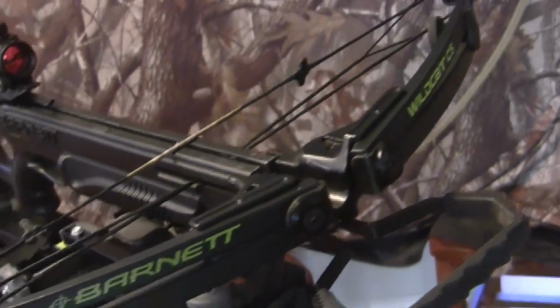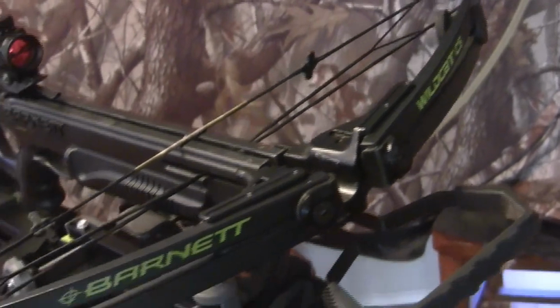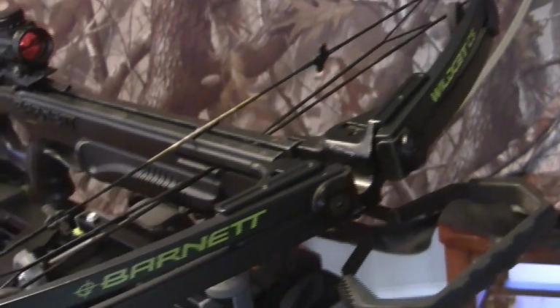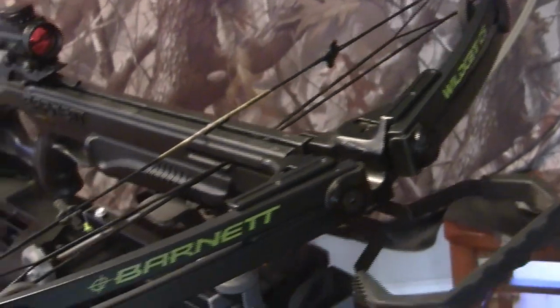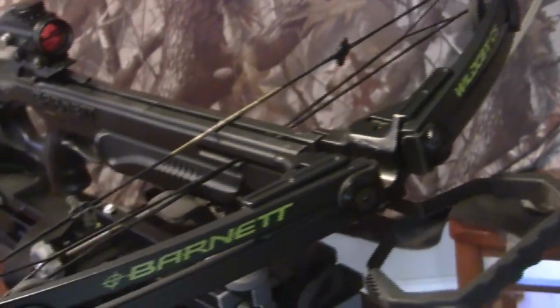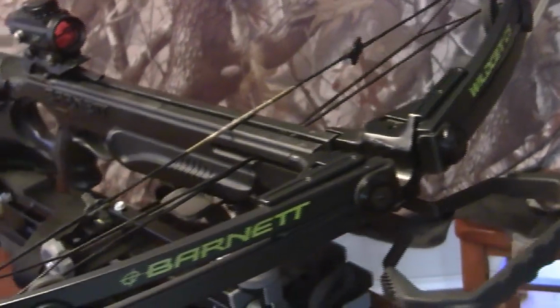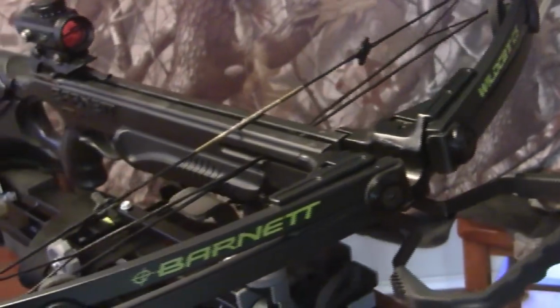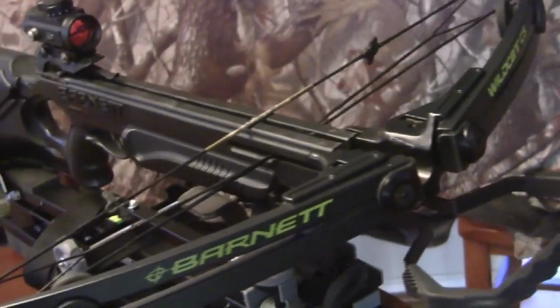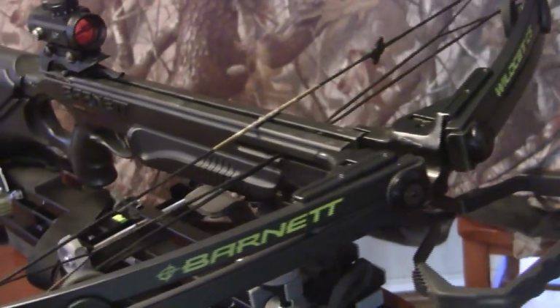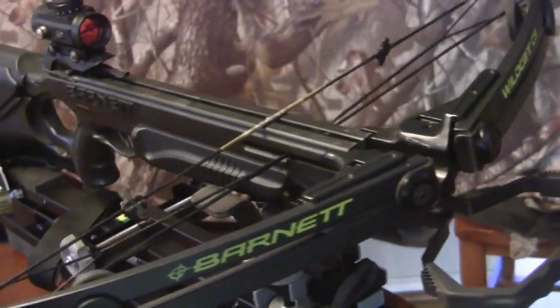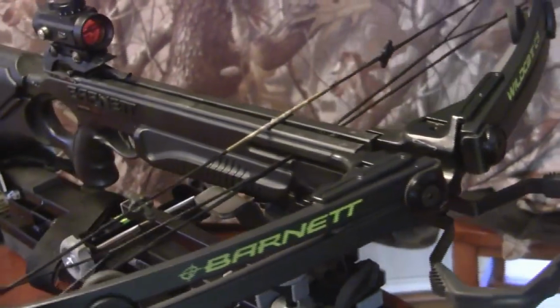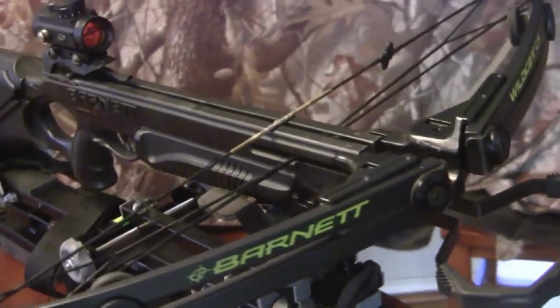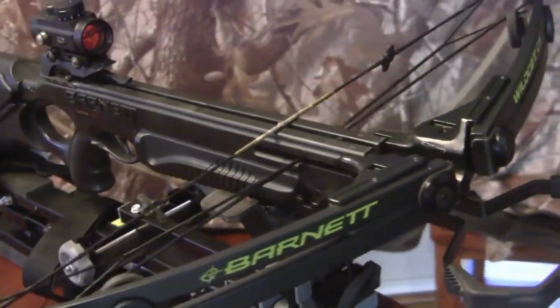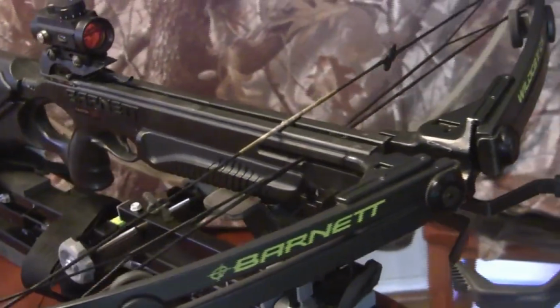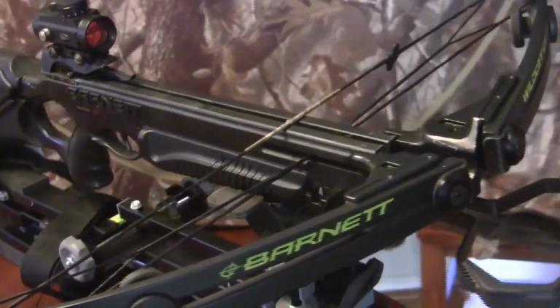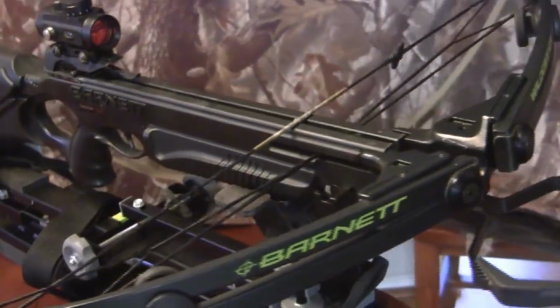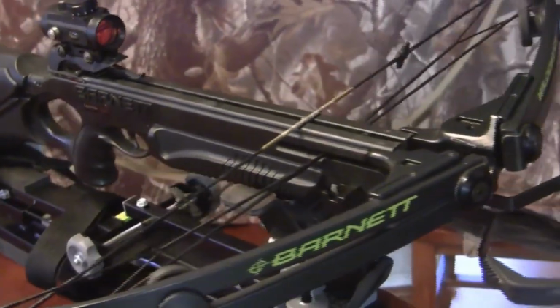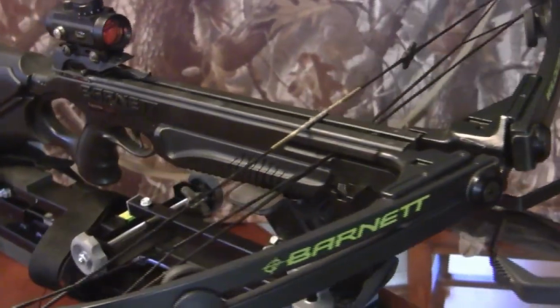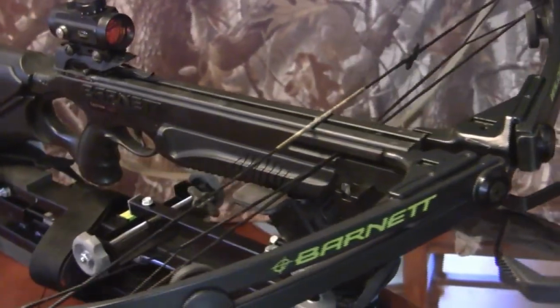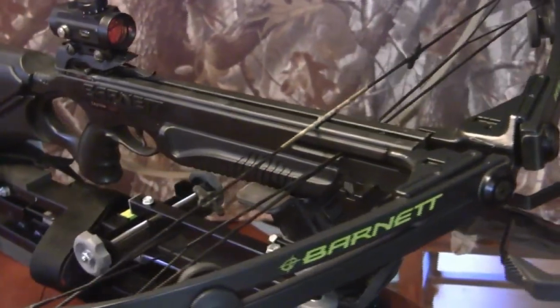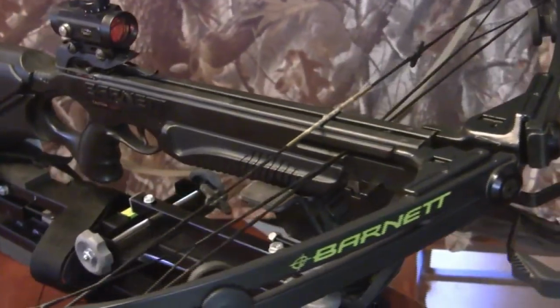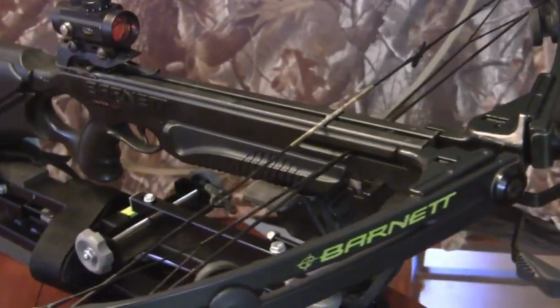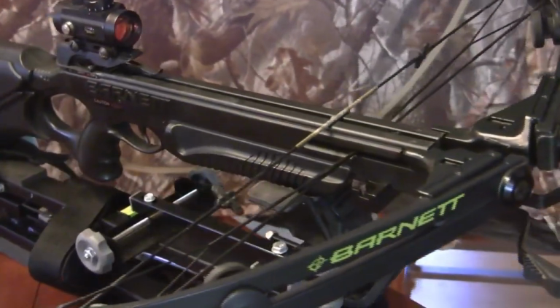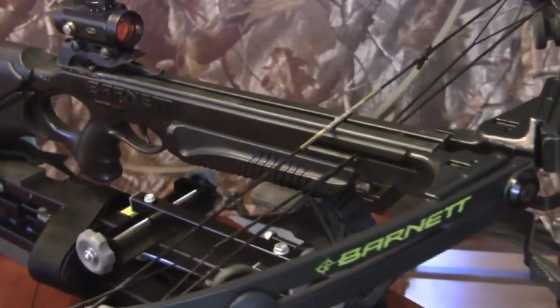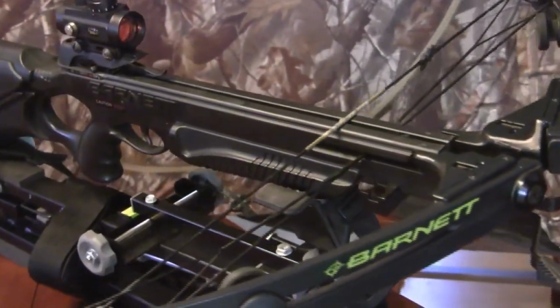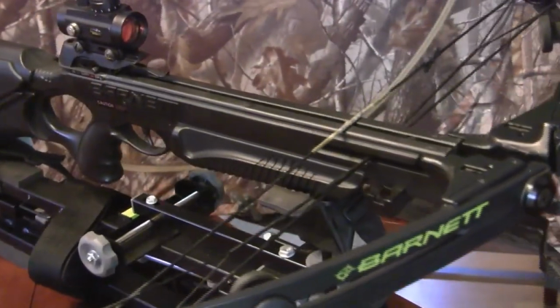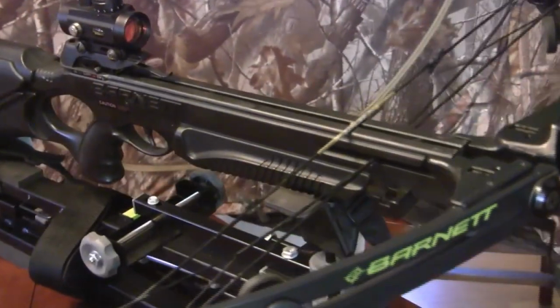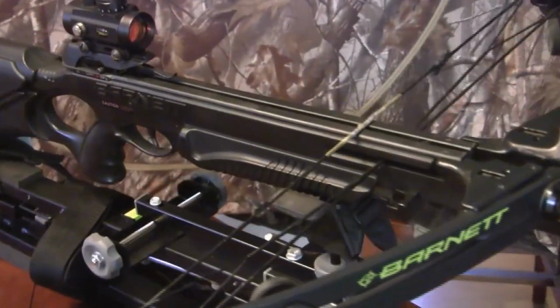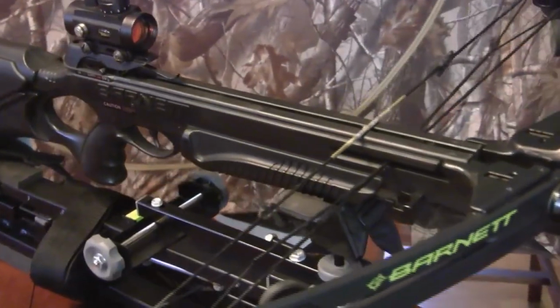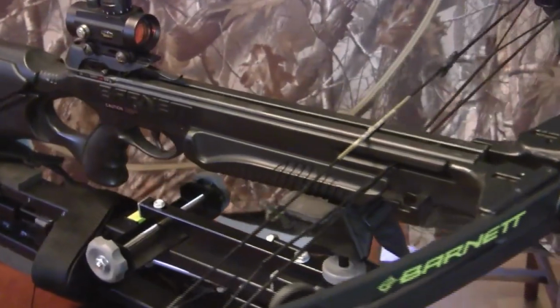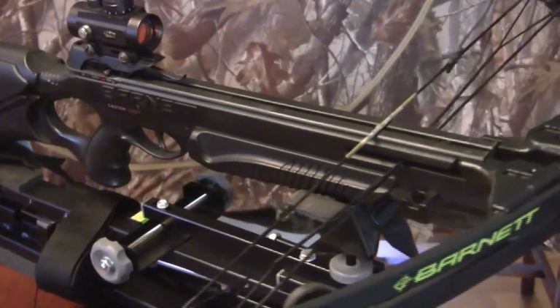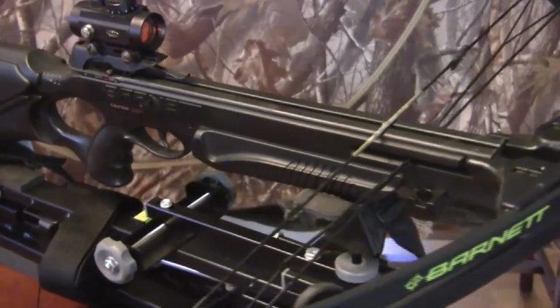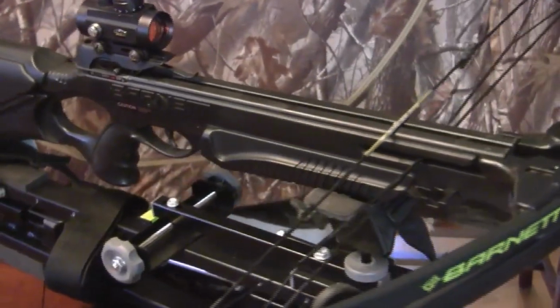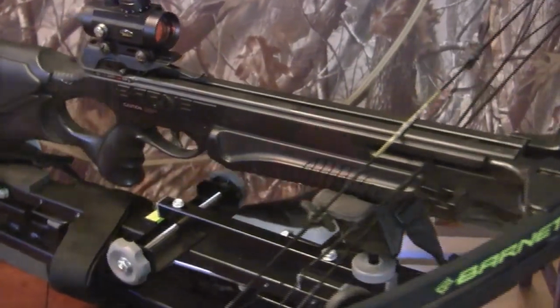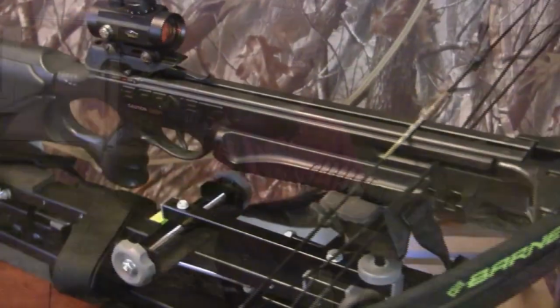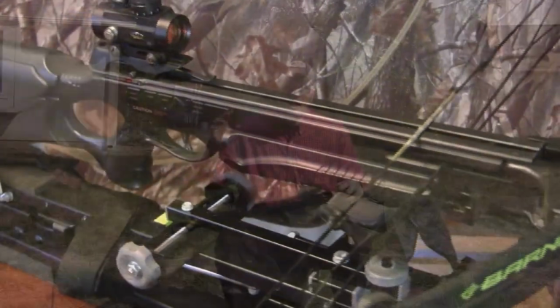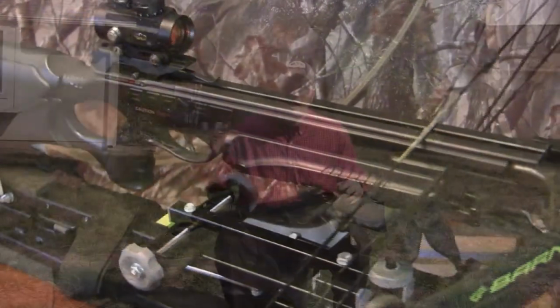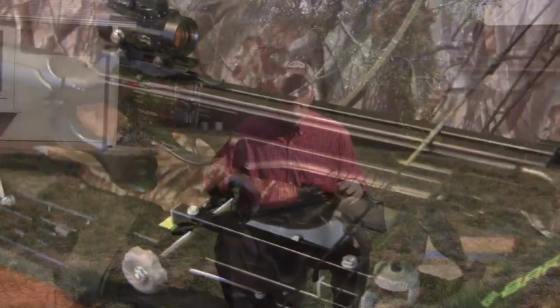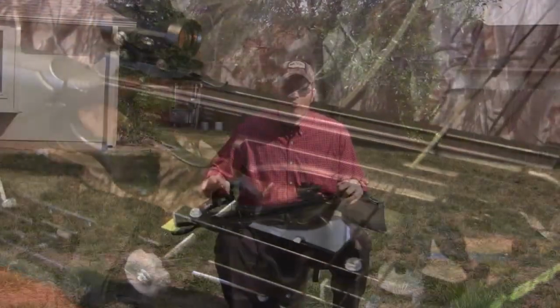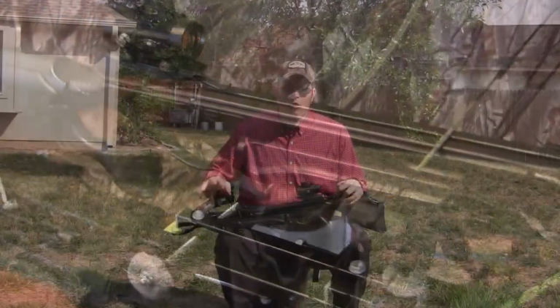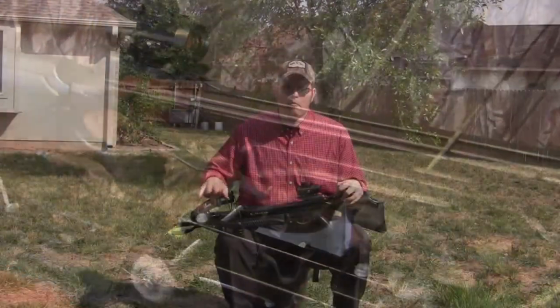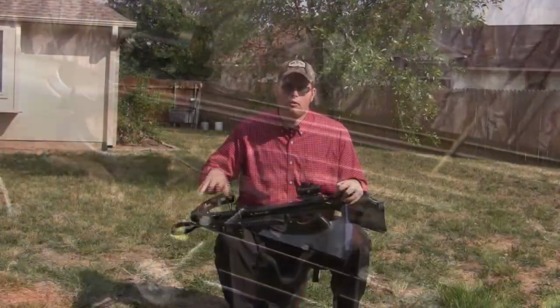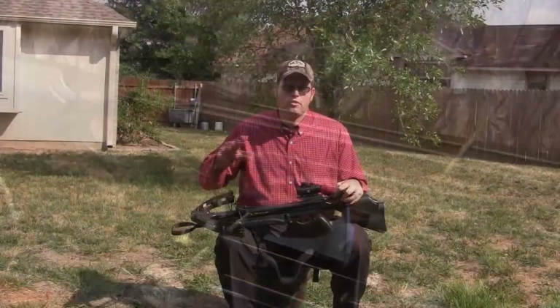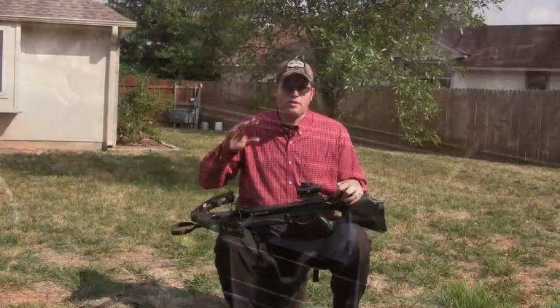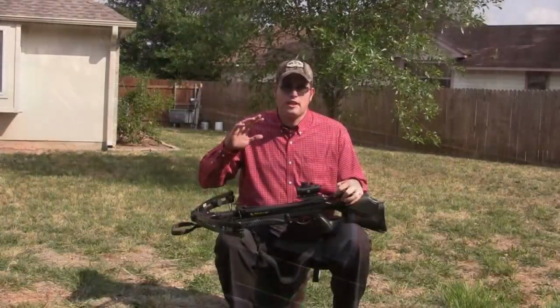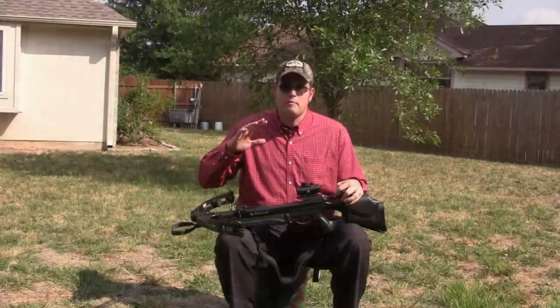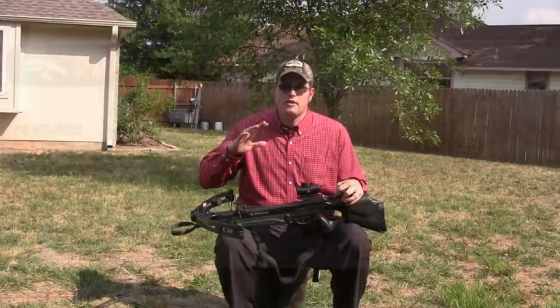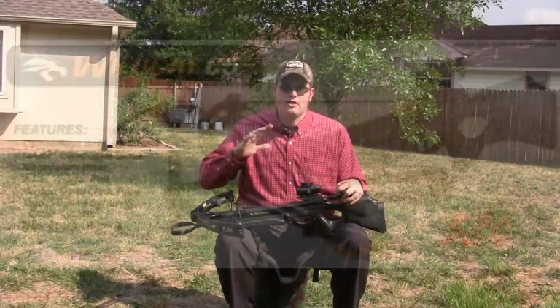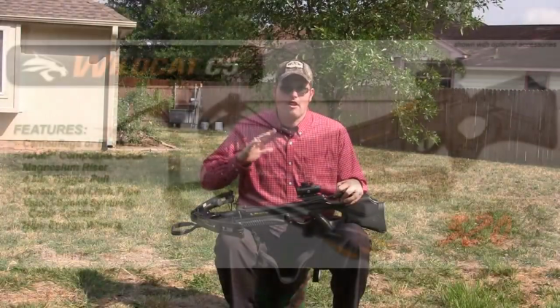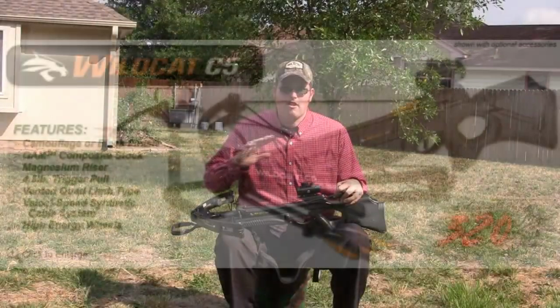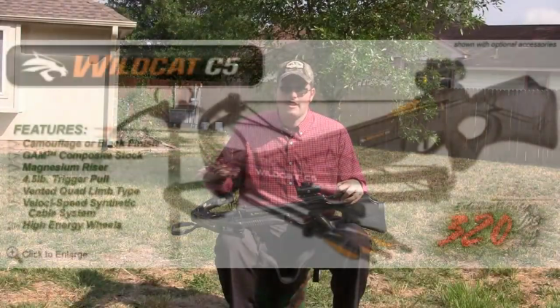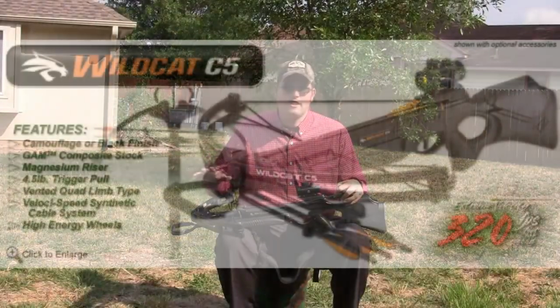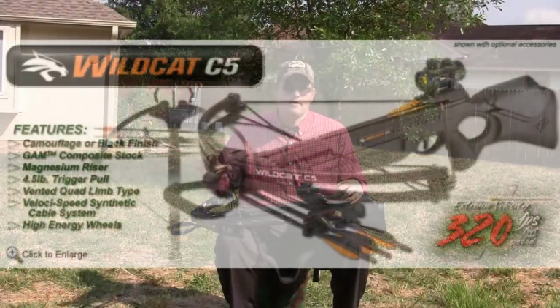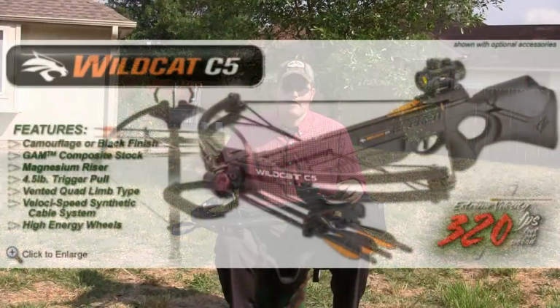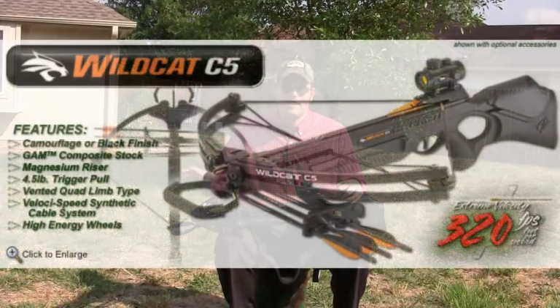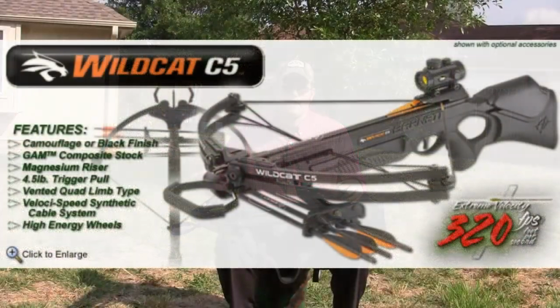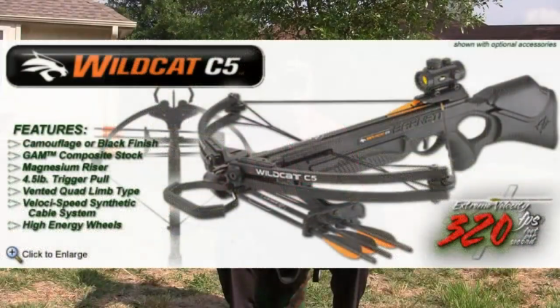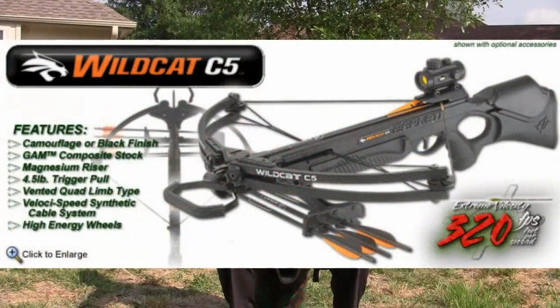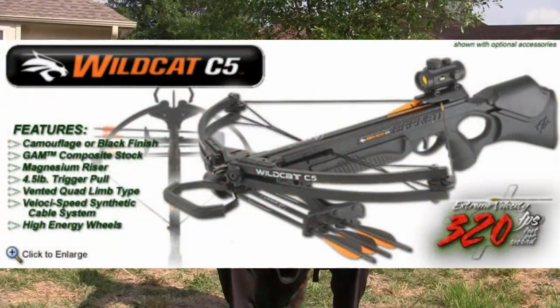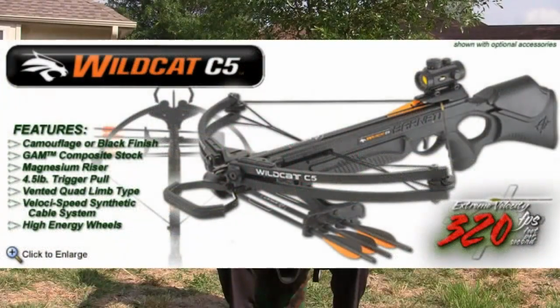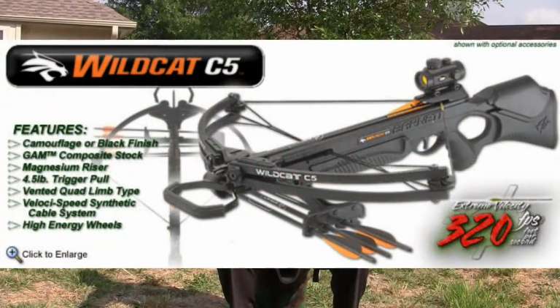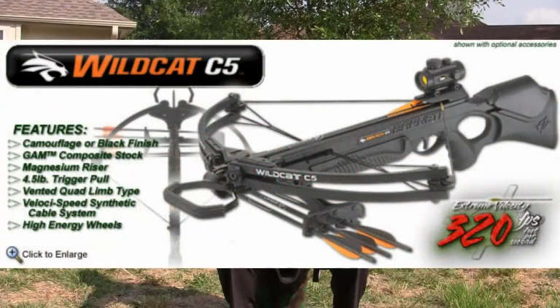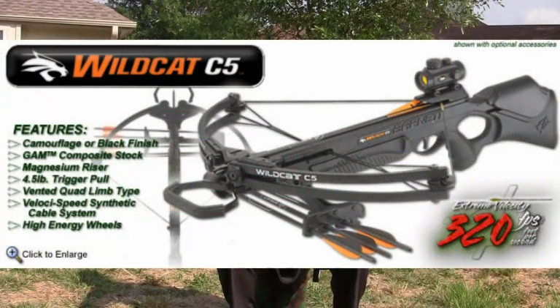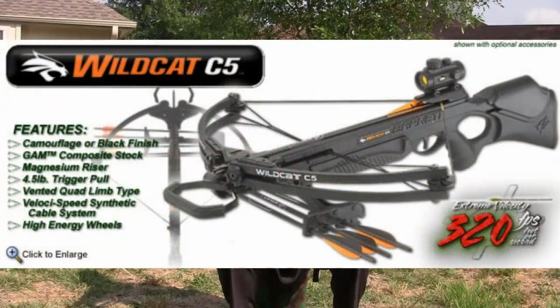With this crossbow I purchased, I got a red dot scope, I got a quiver, and I got four bolts to get me started. It's a fantastic little setup.